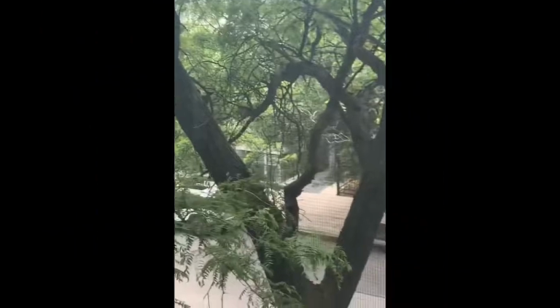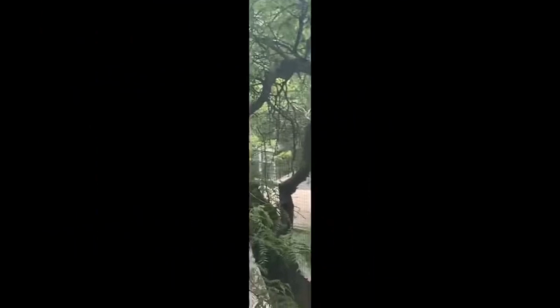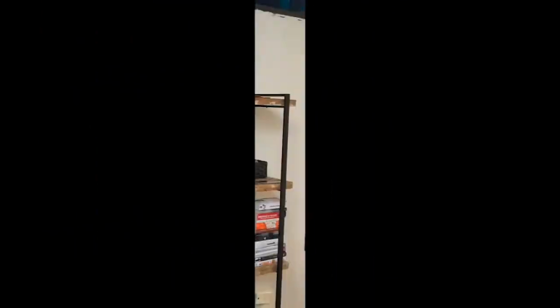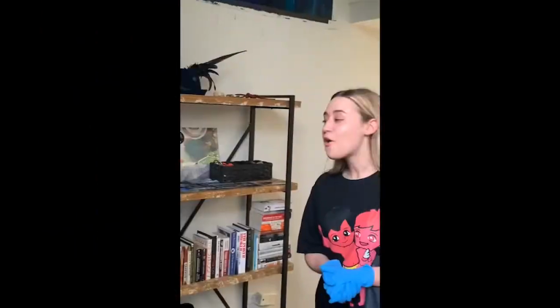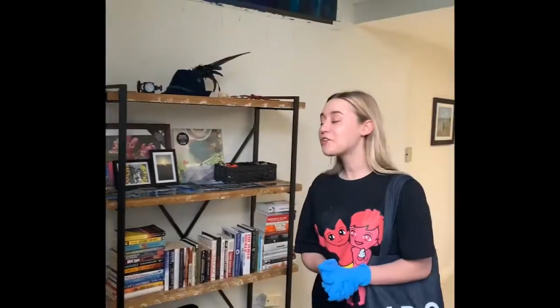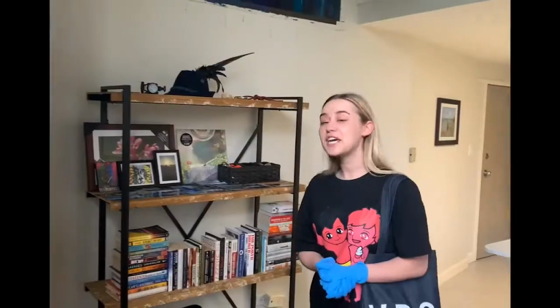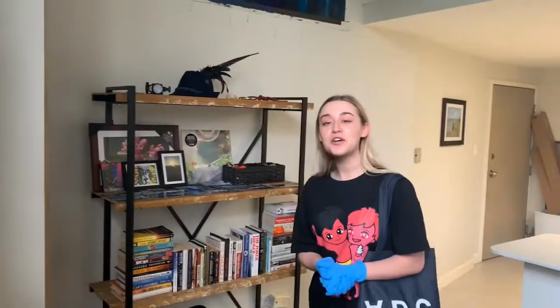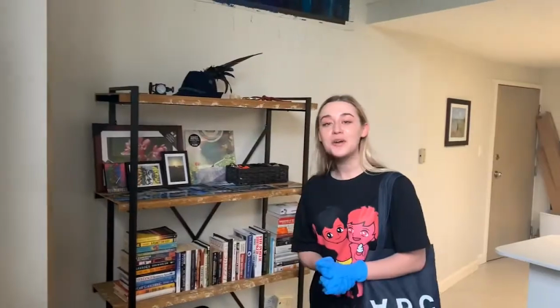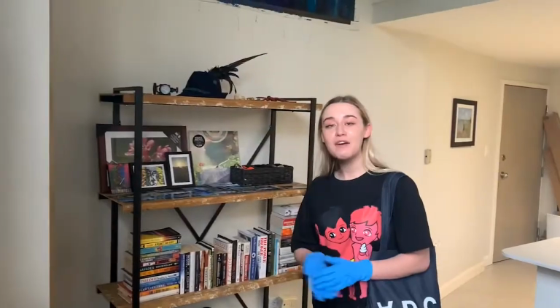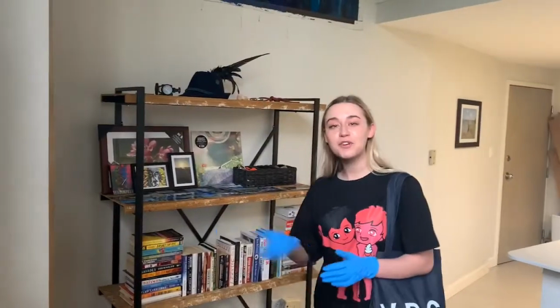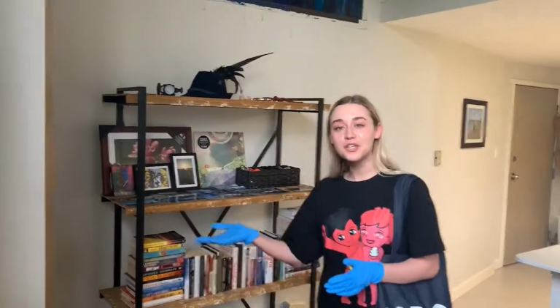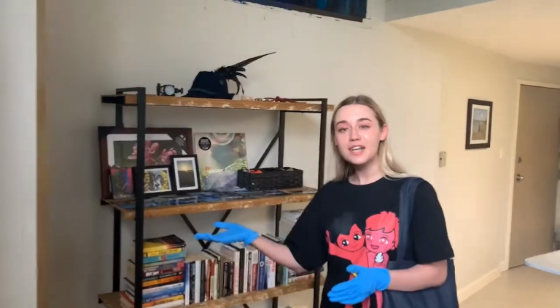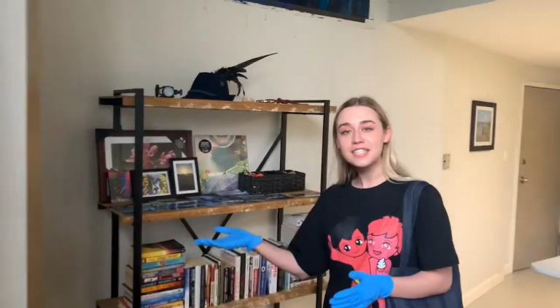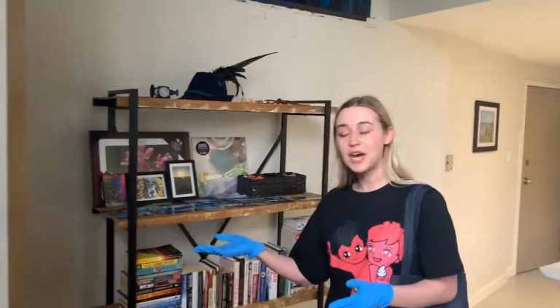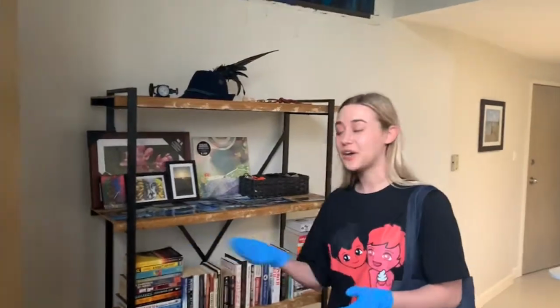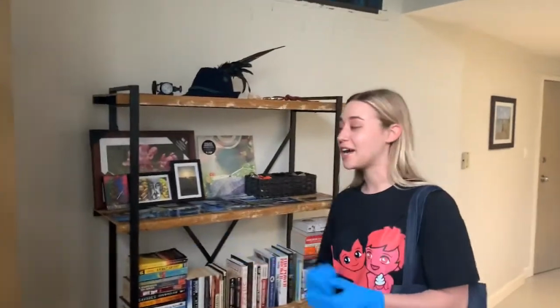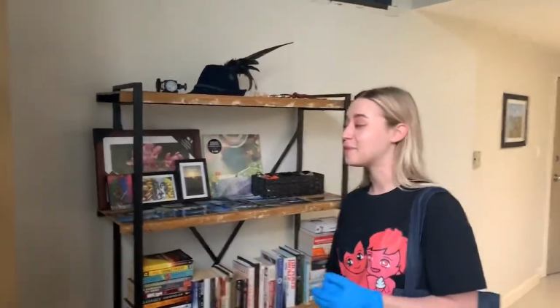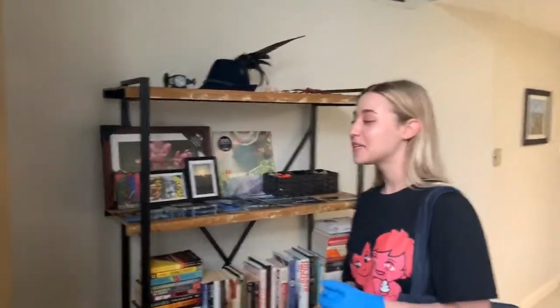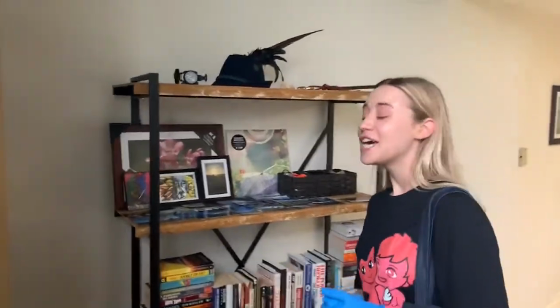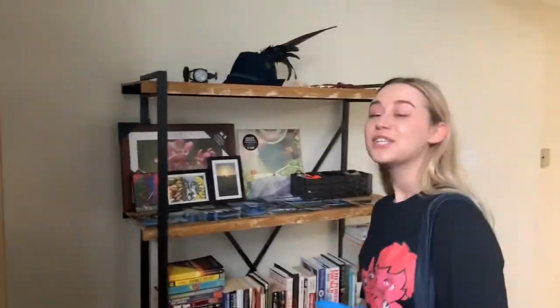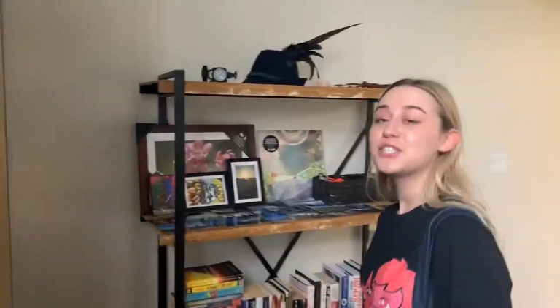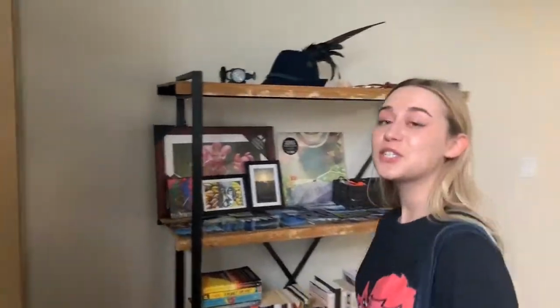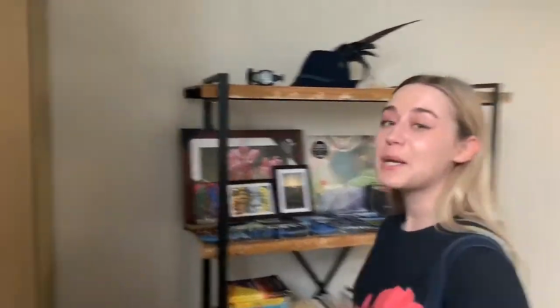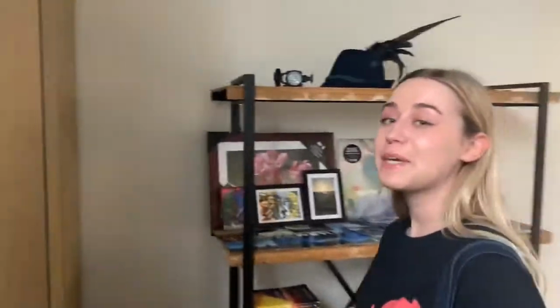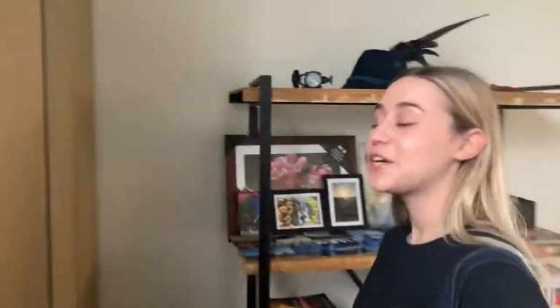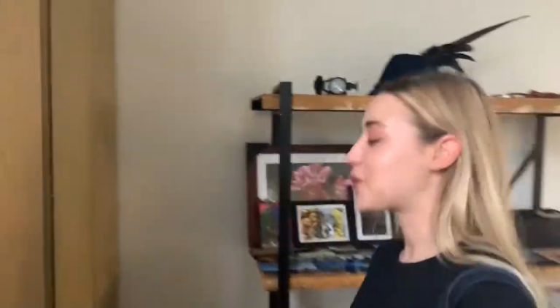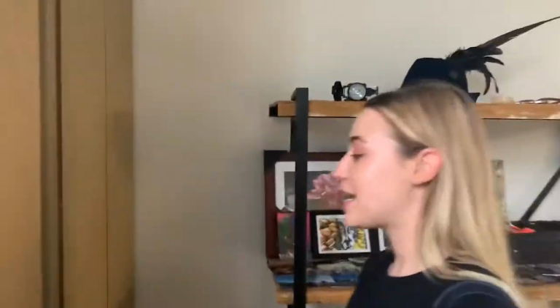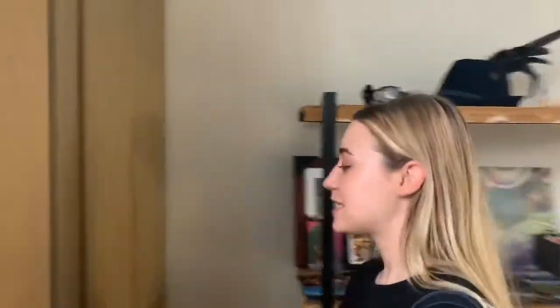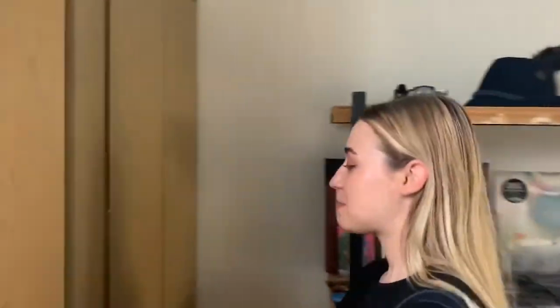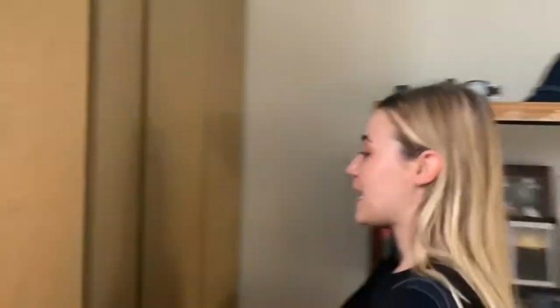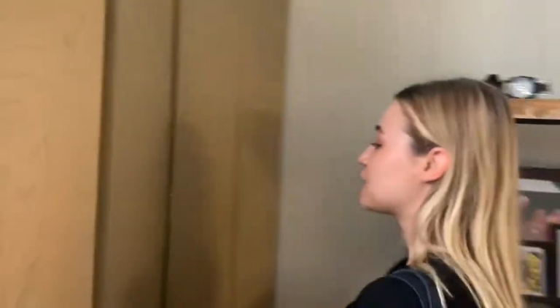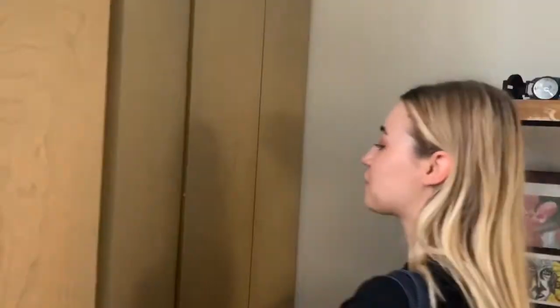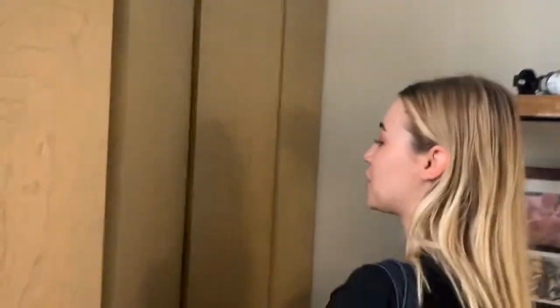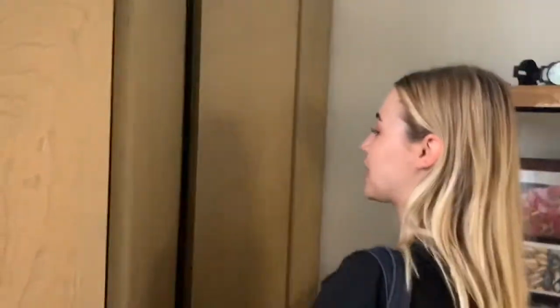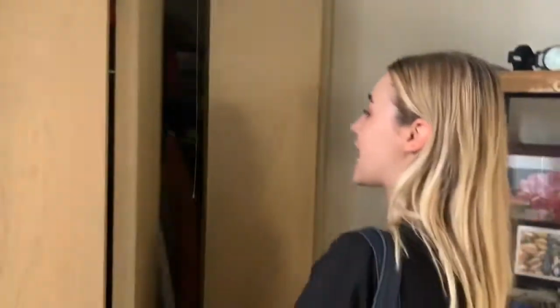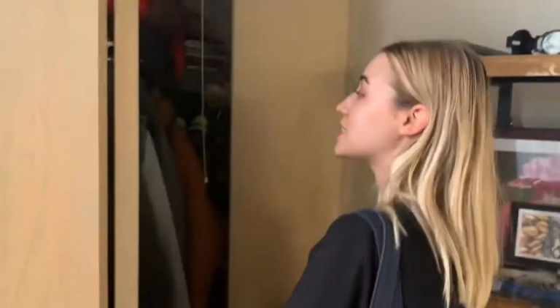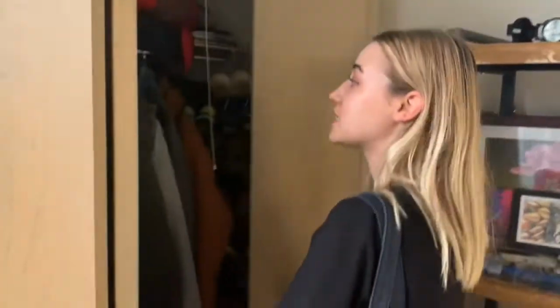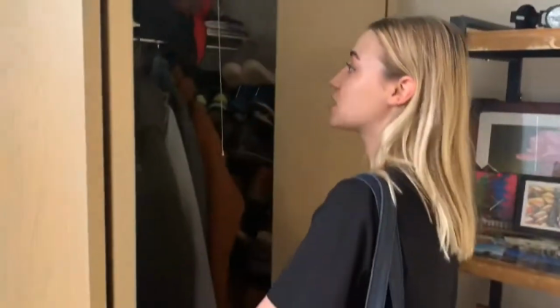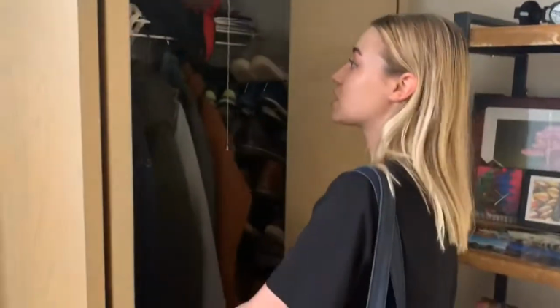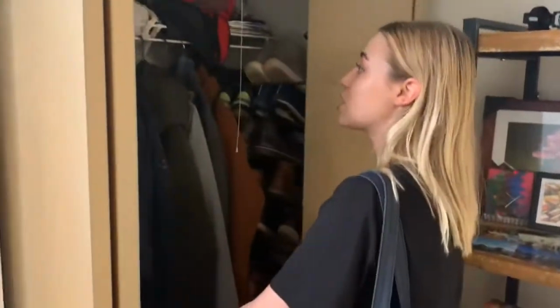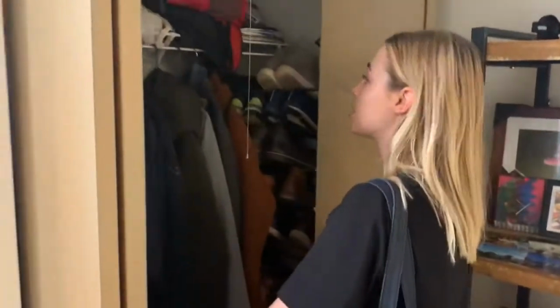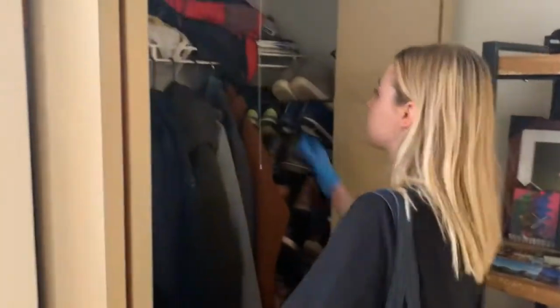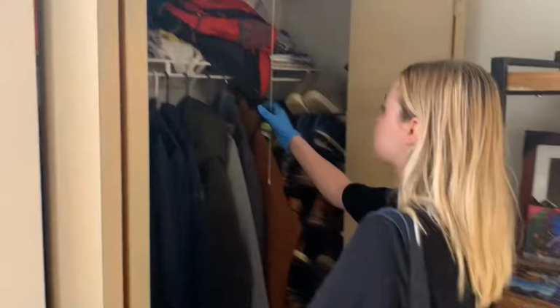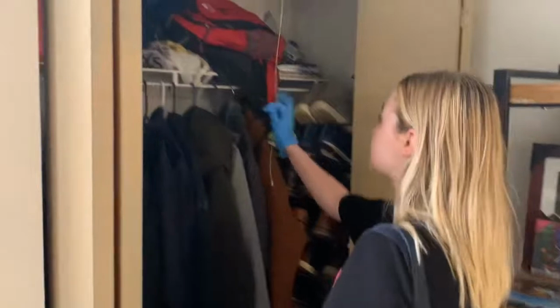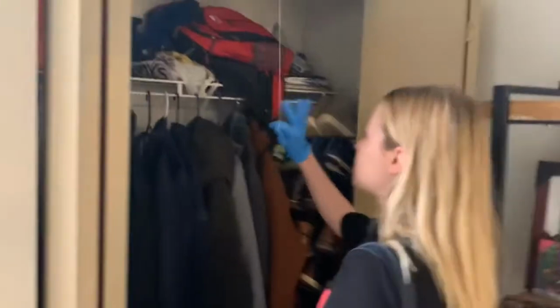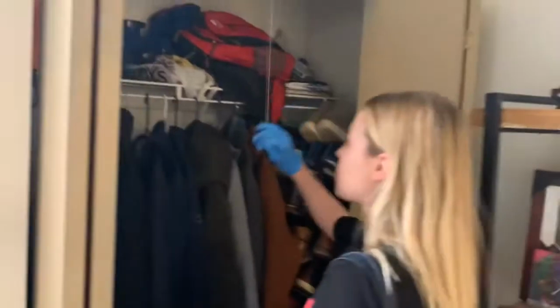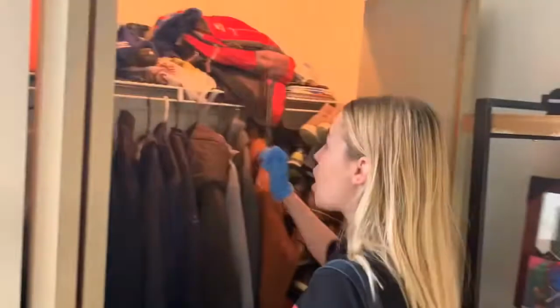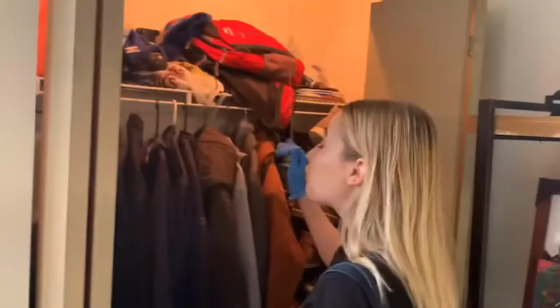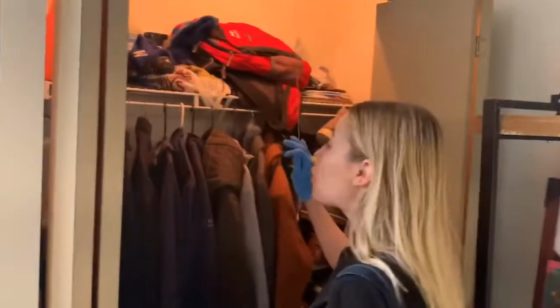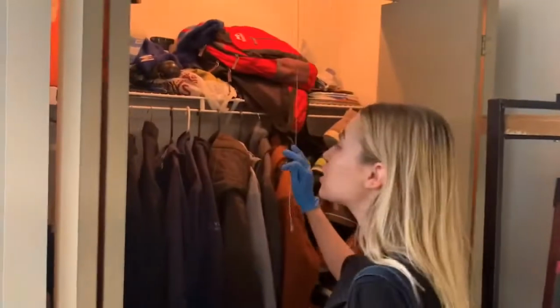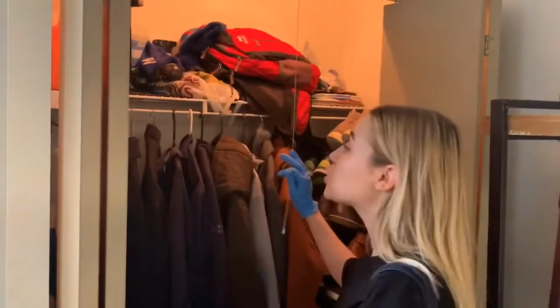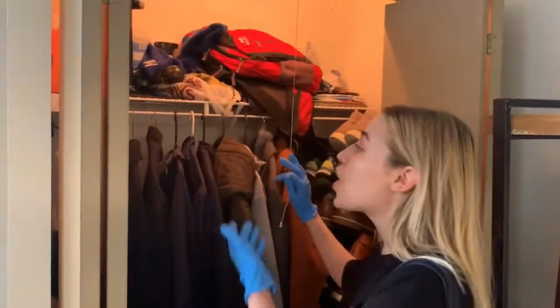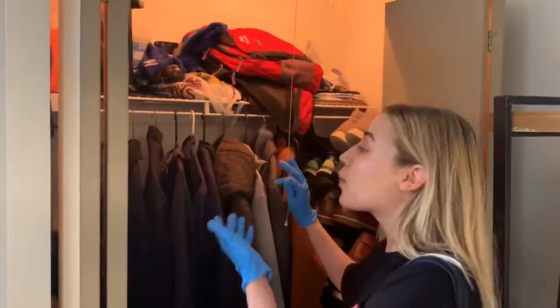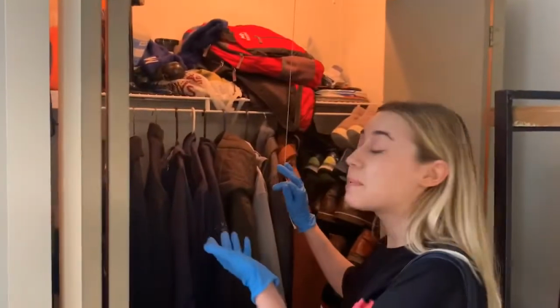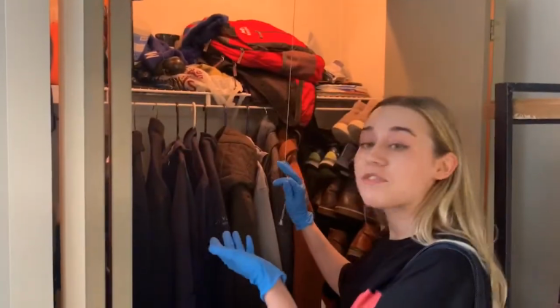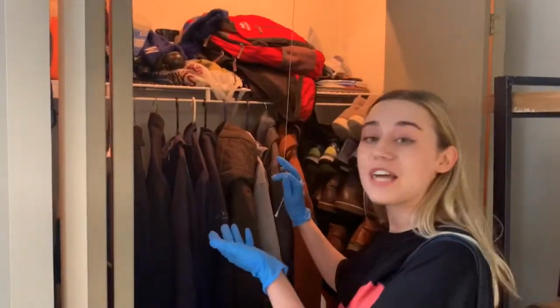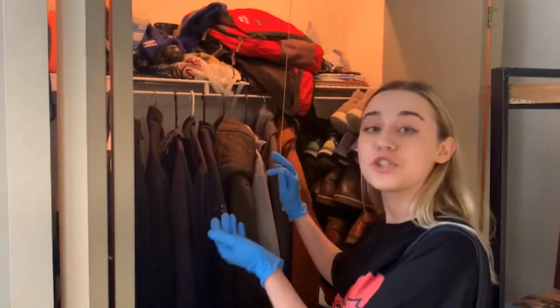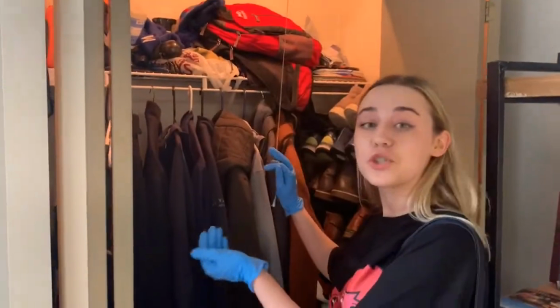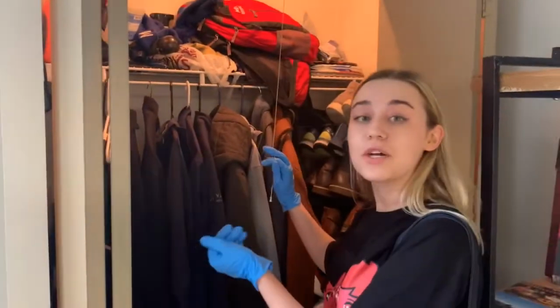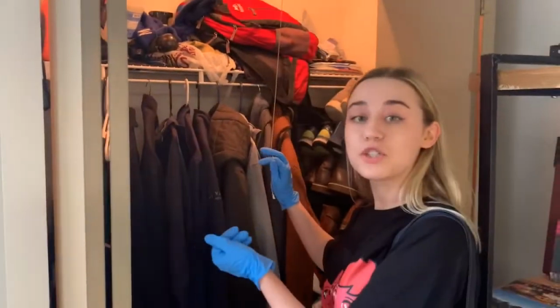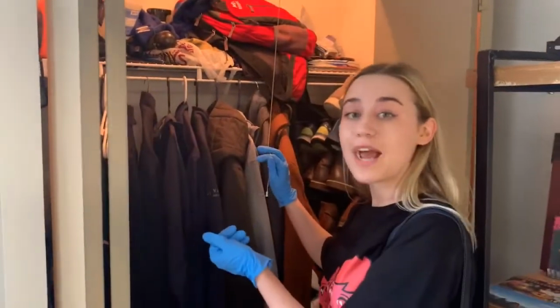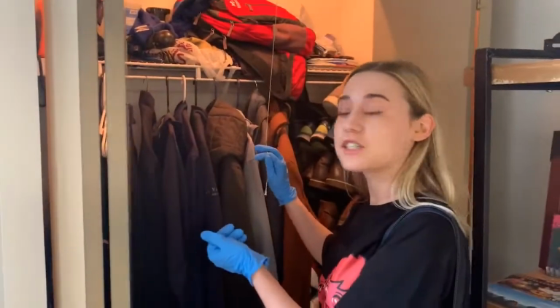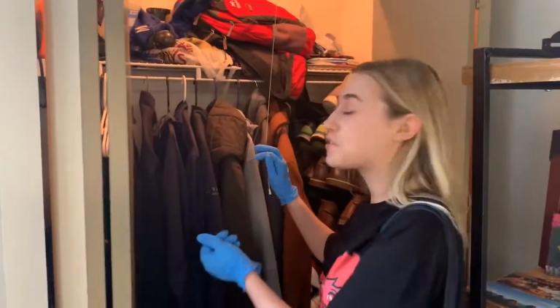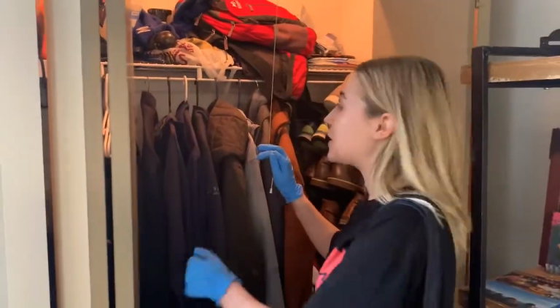Over here you have your closet area. This is going to be a great space for your guests. Of course, we provide the storage racks for you.